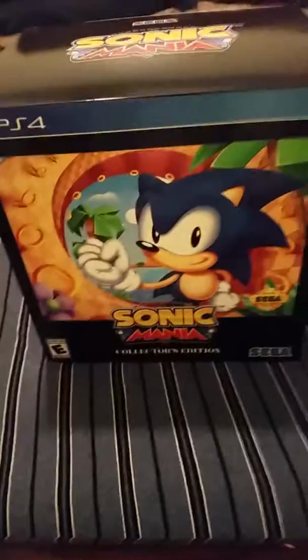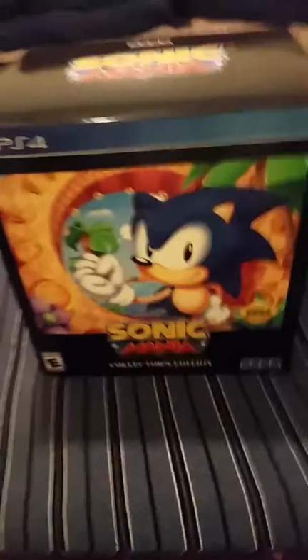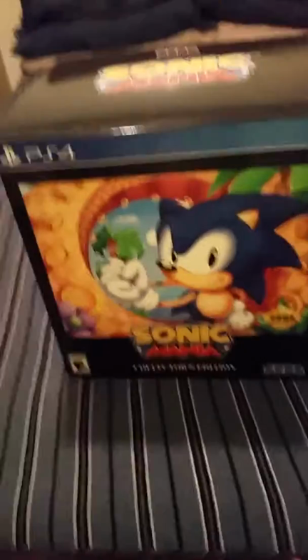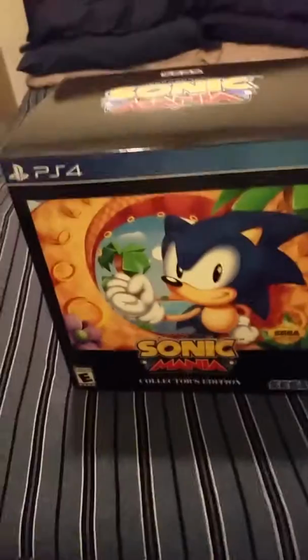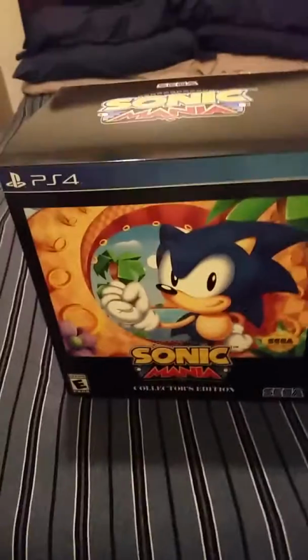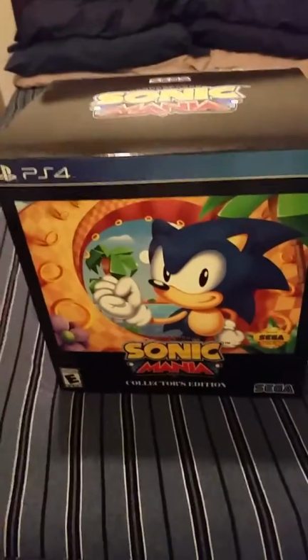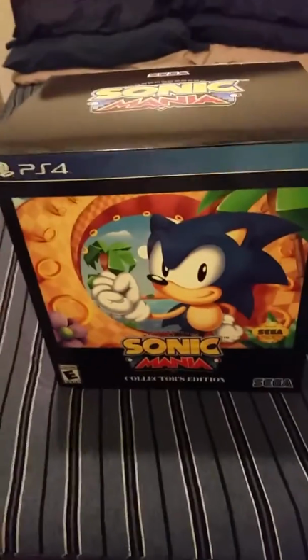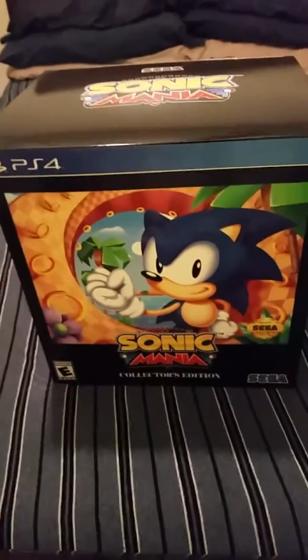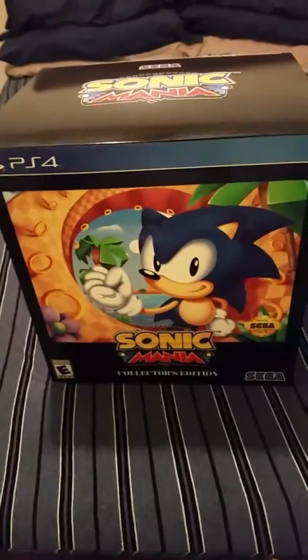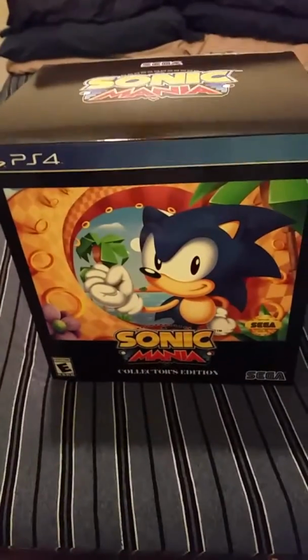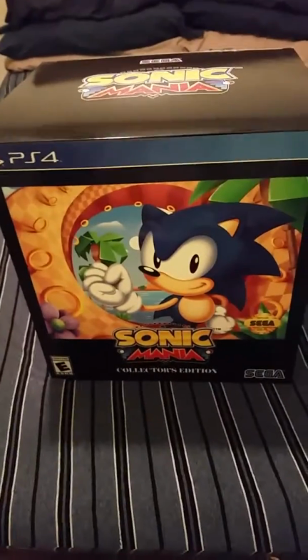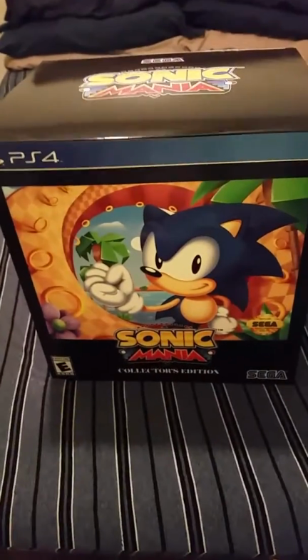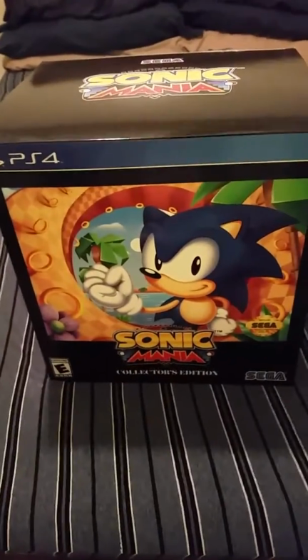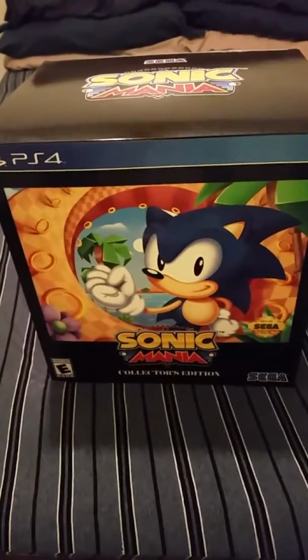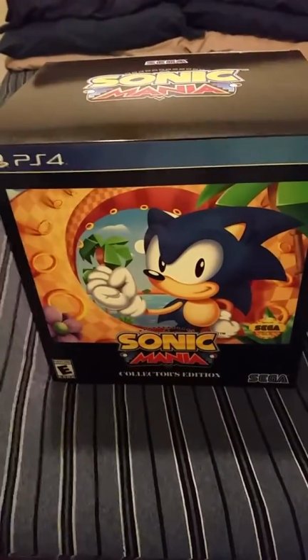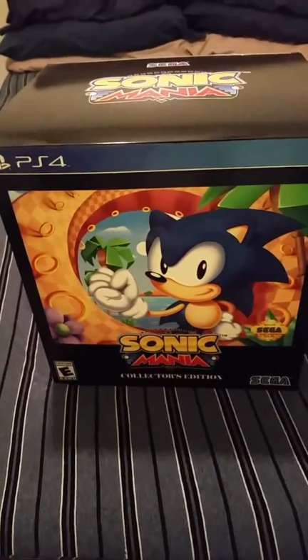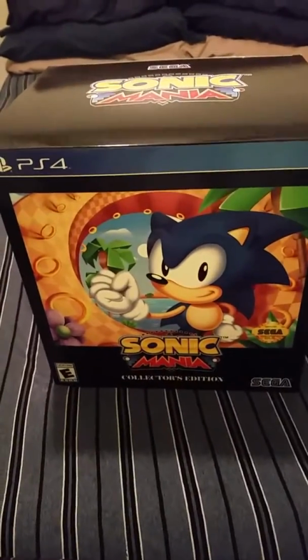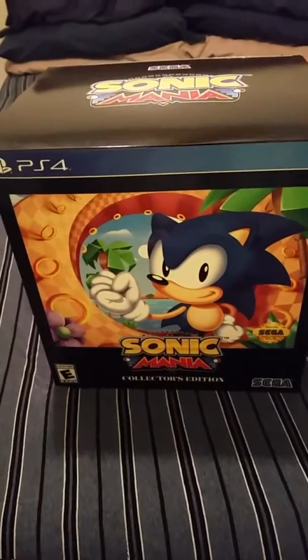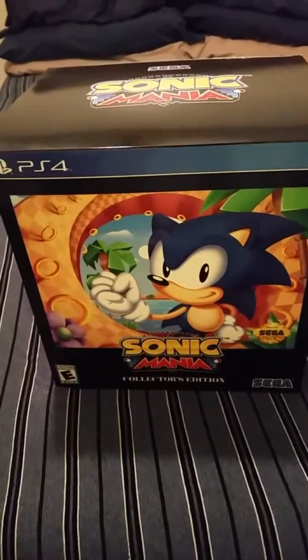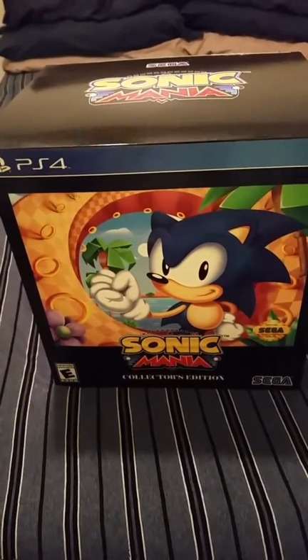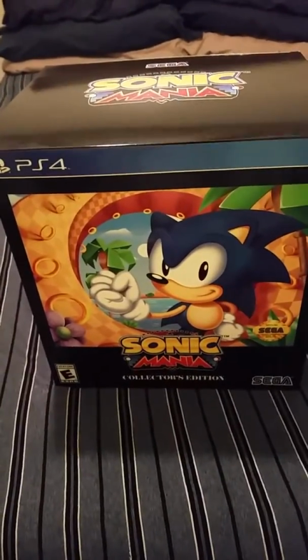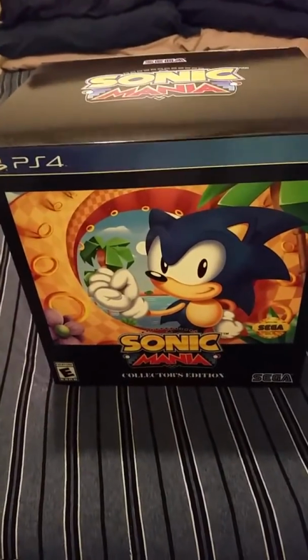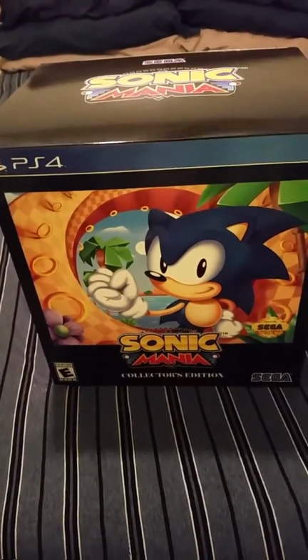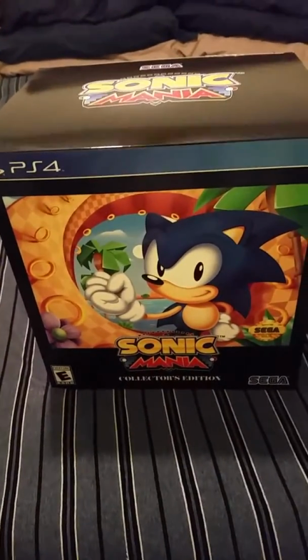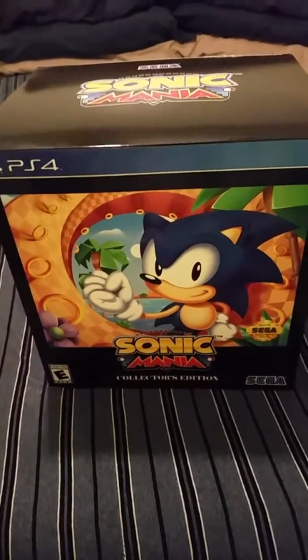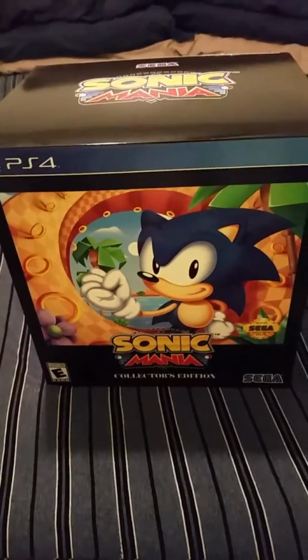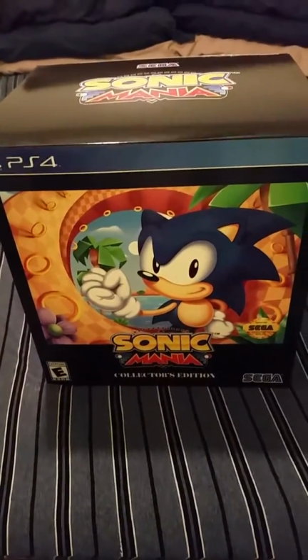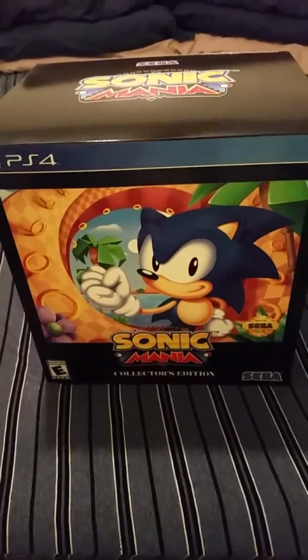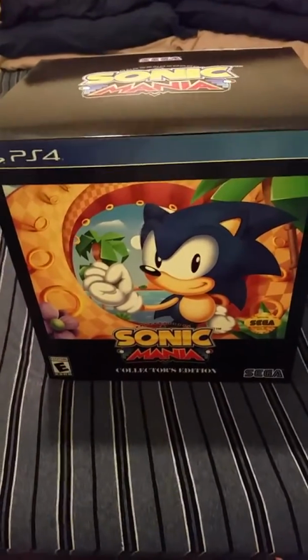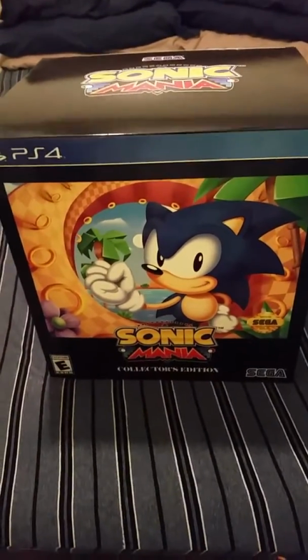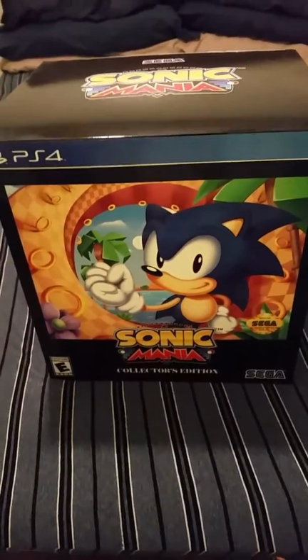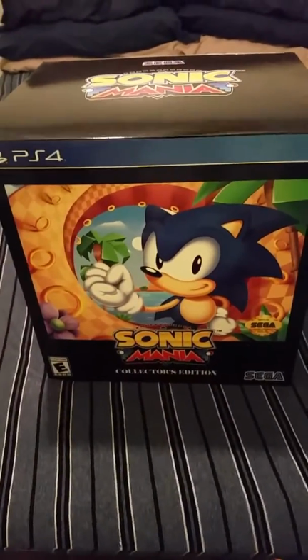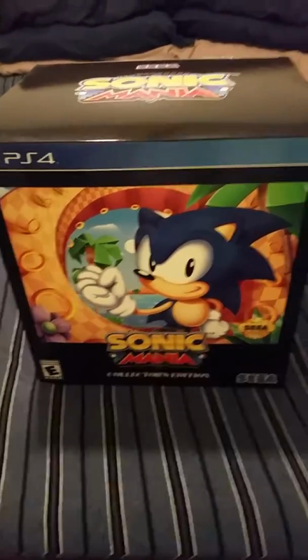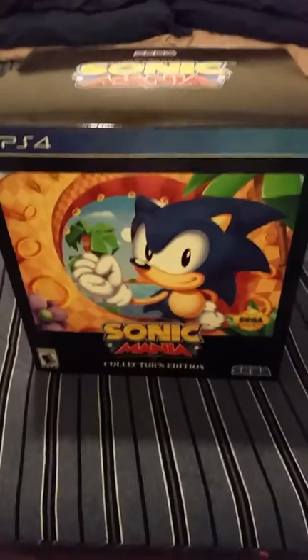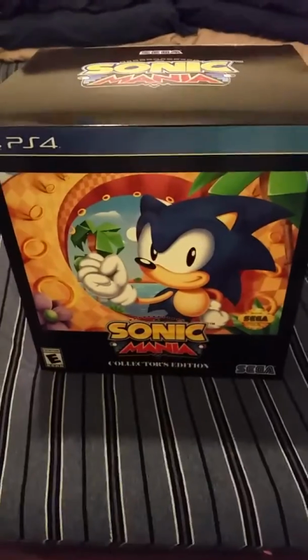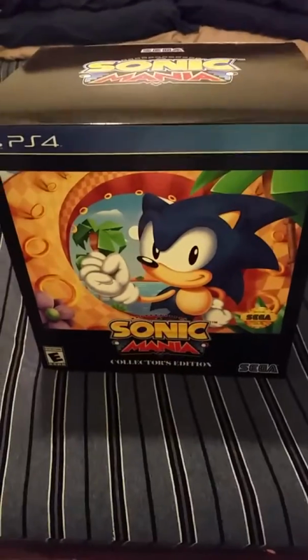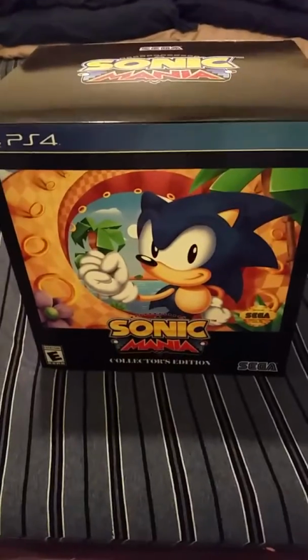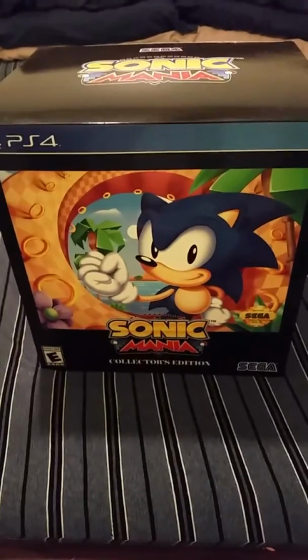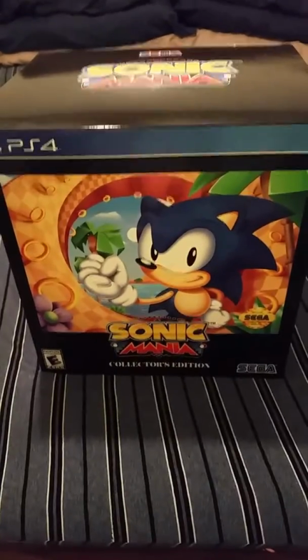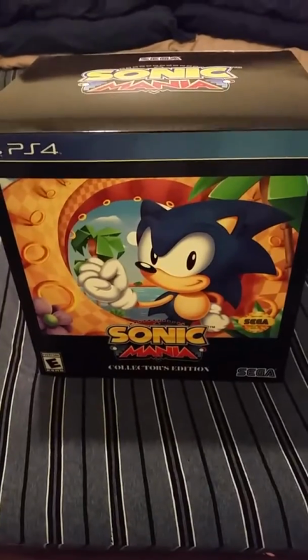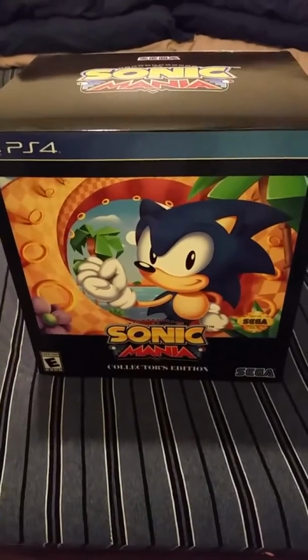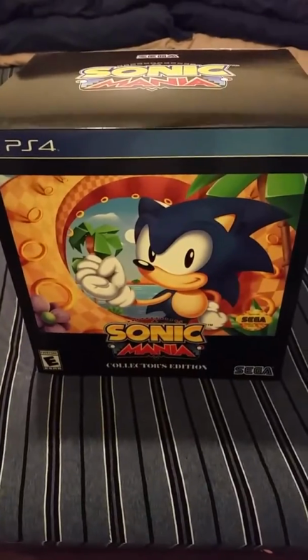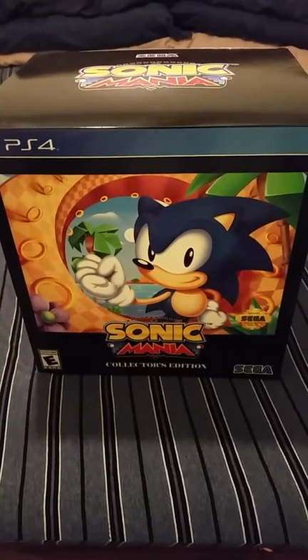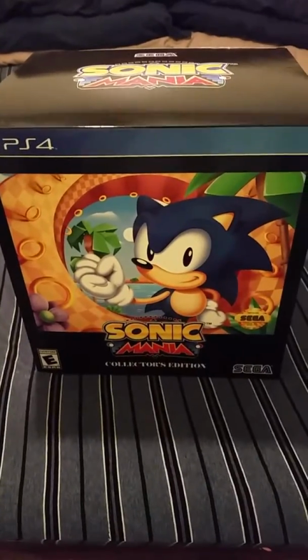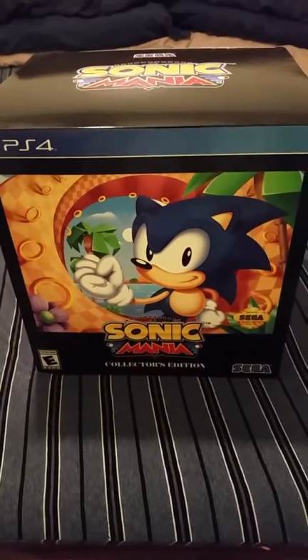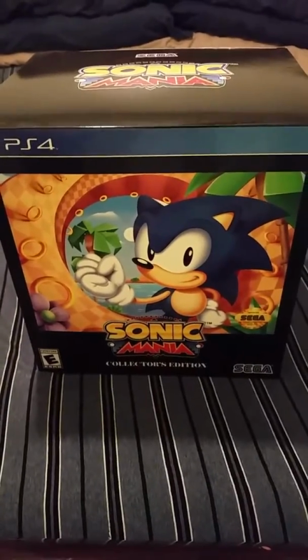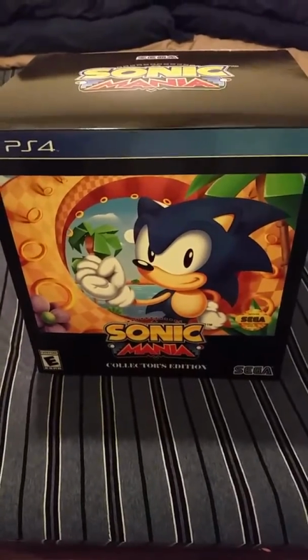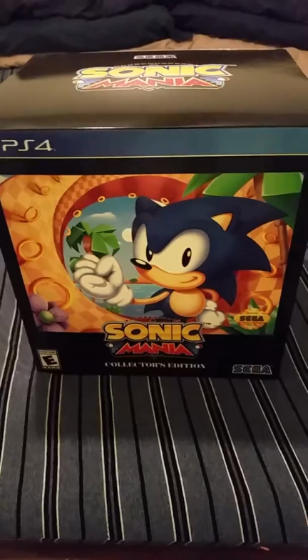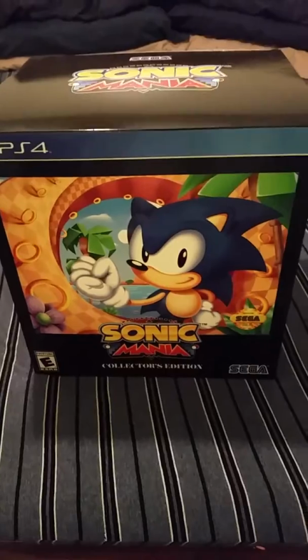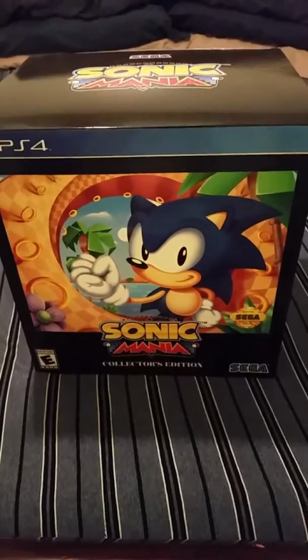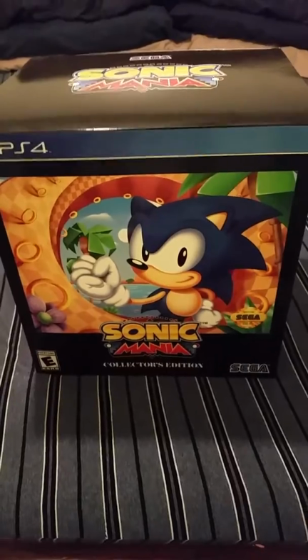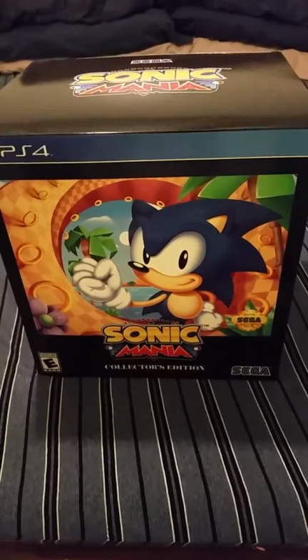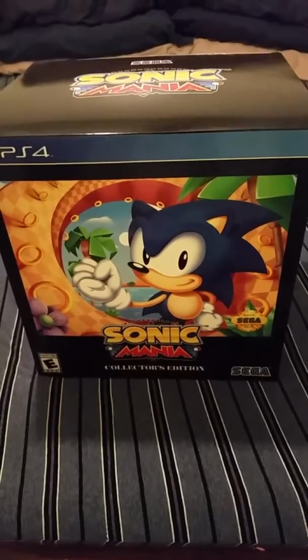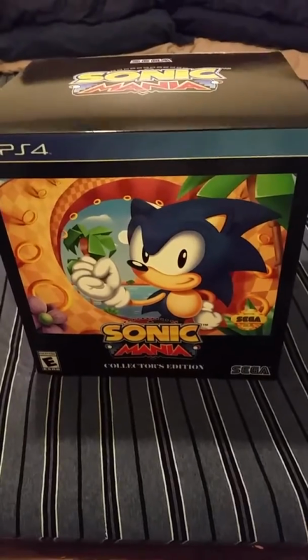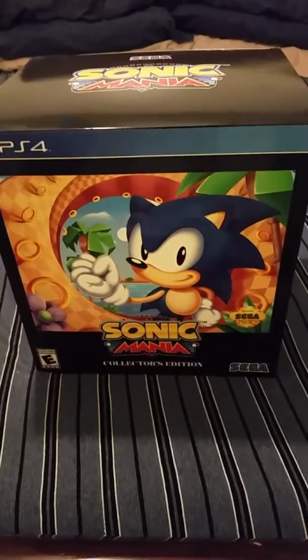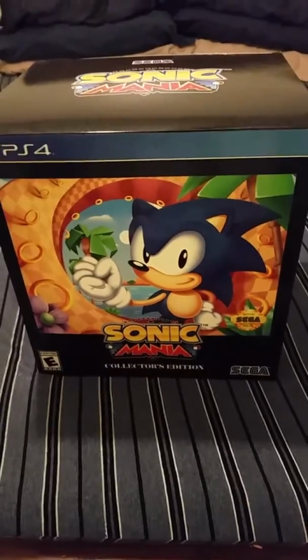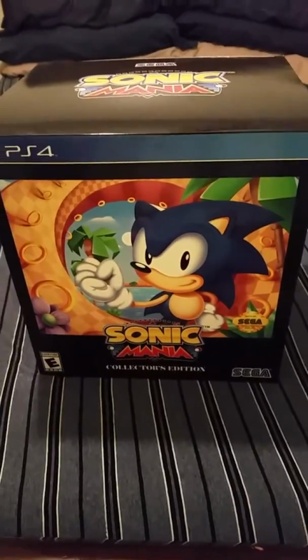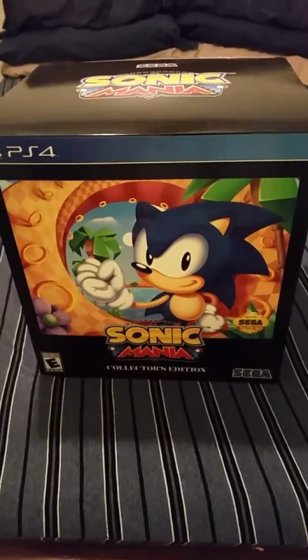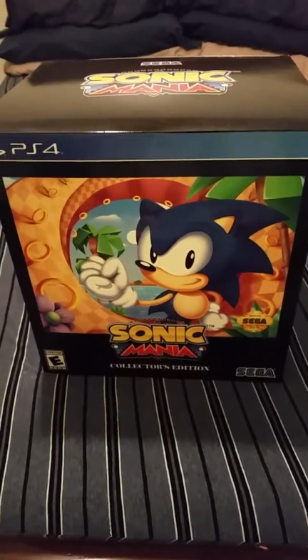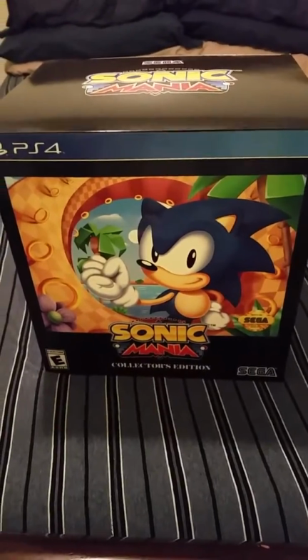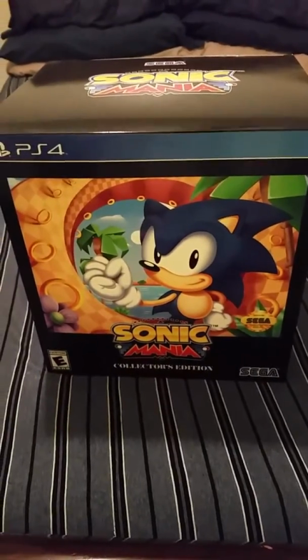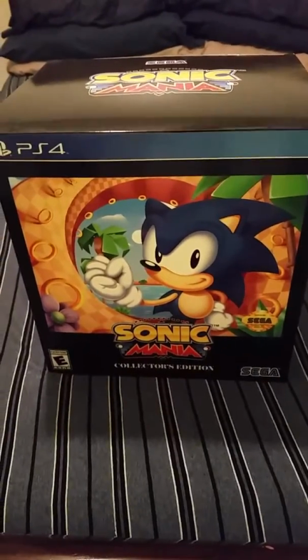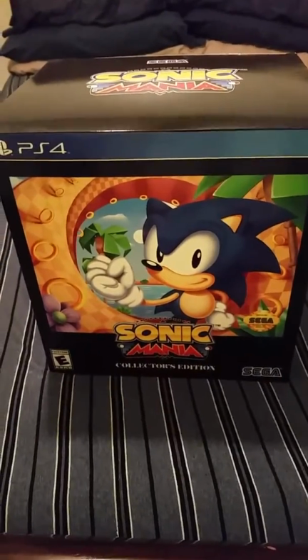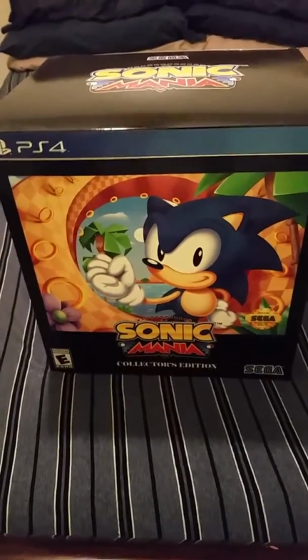Hey guys, today I'll be doing an unboxing of Sonic Mania. I just got it today at GameStop. Let's see what's inside.